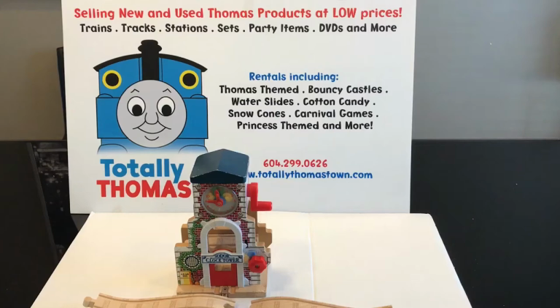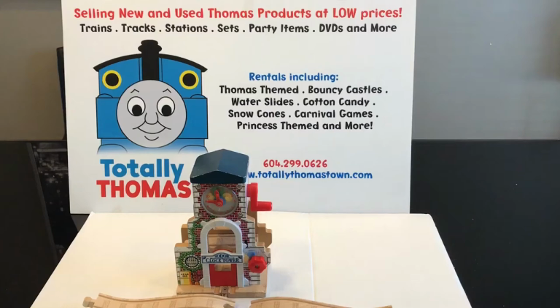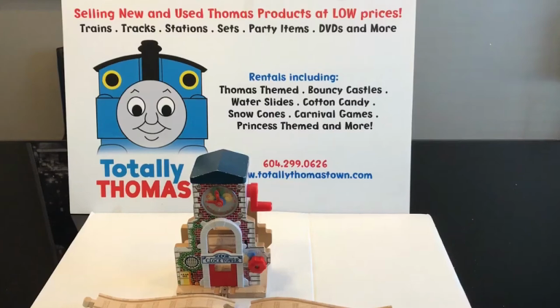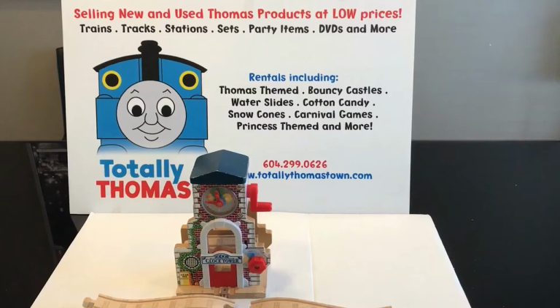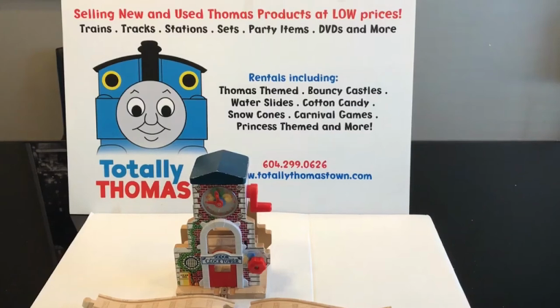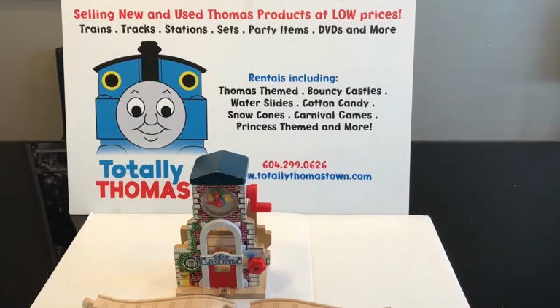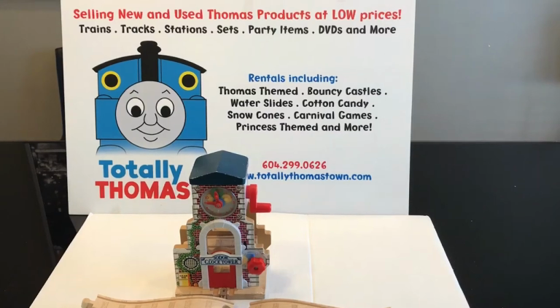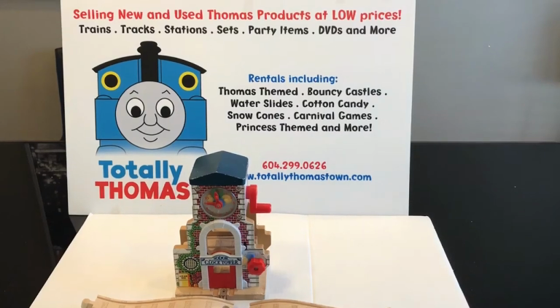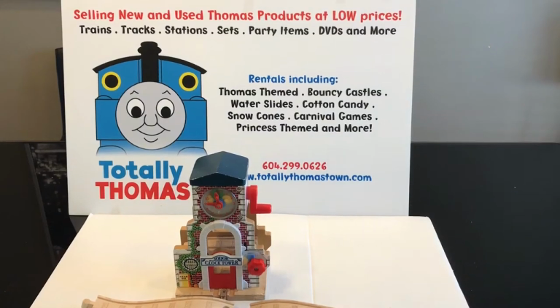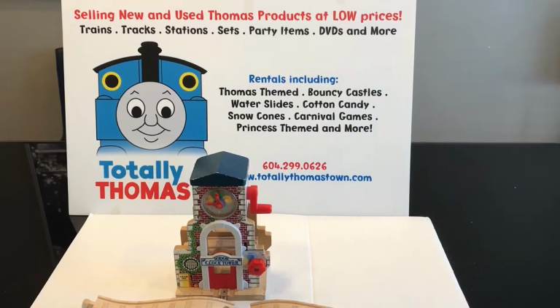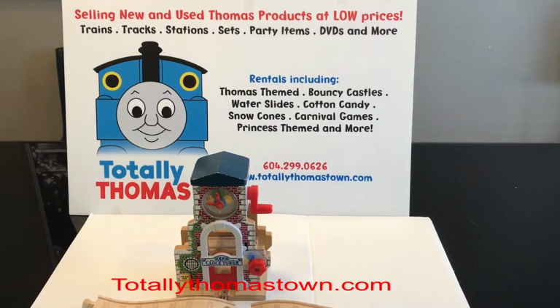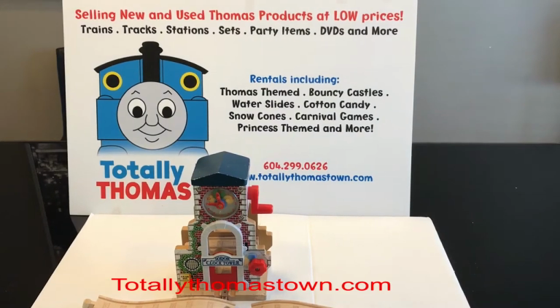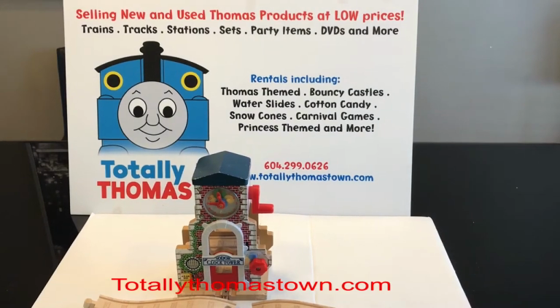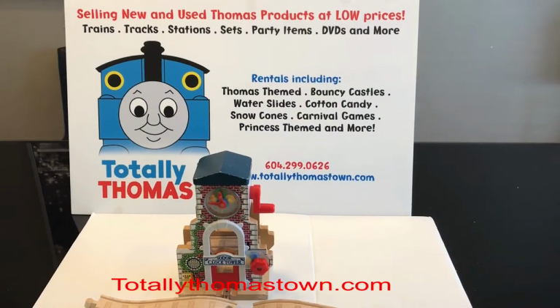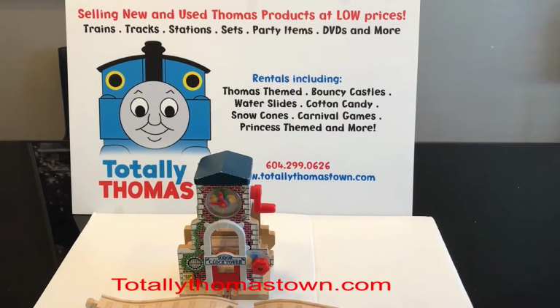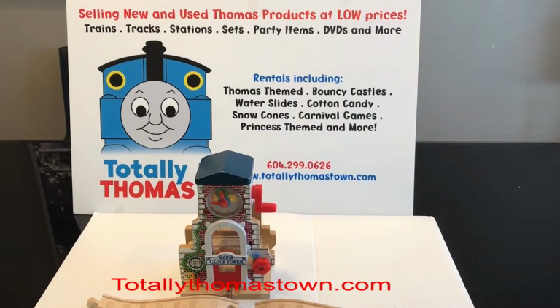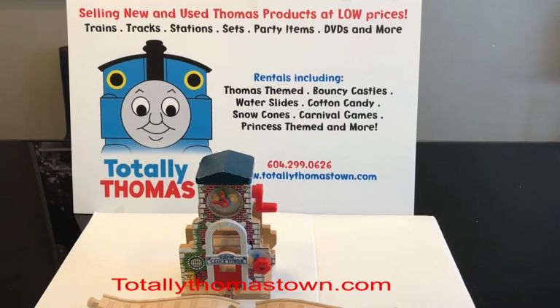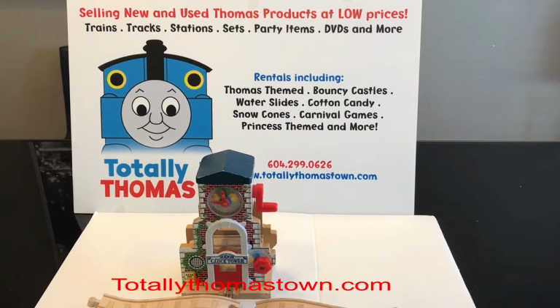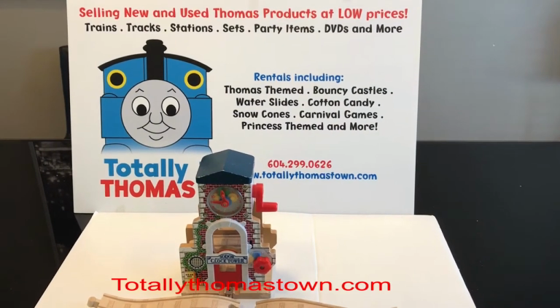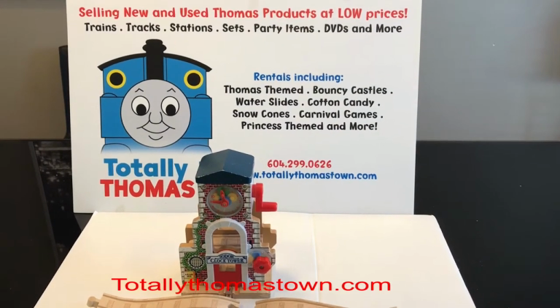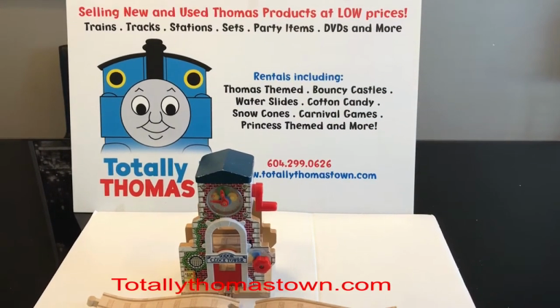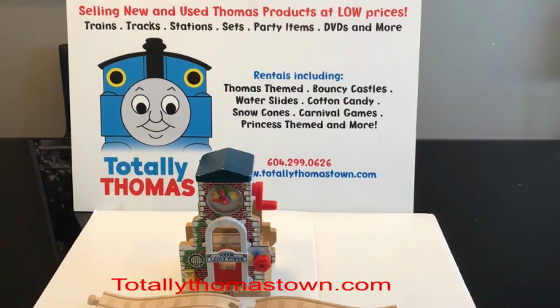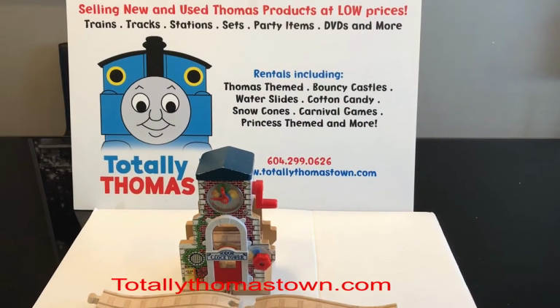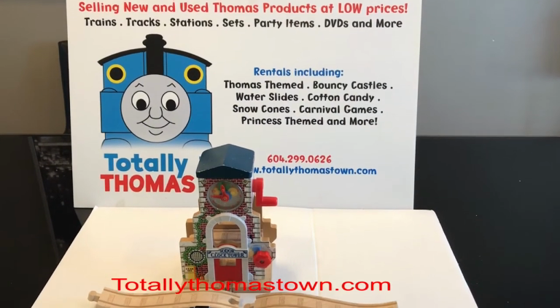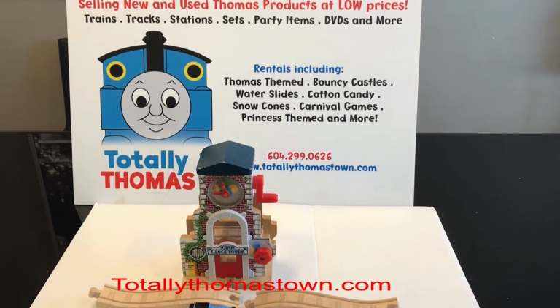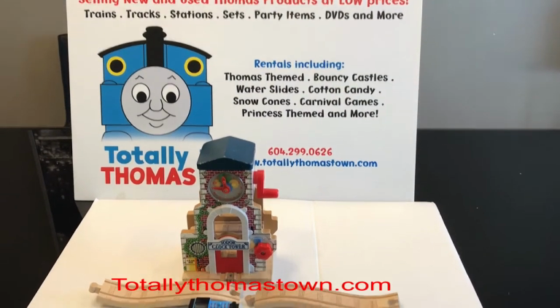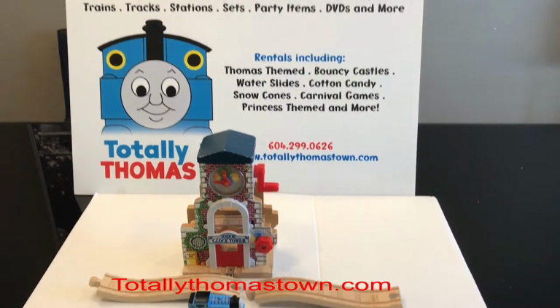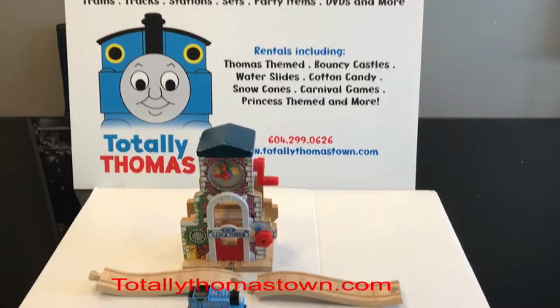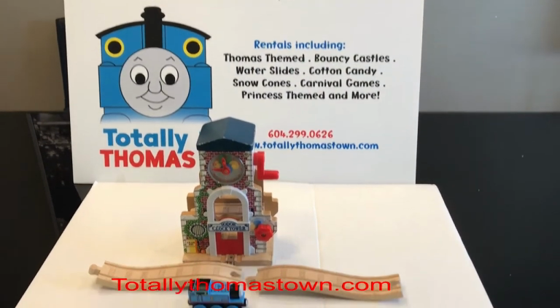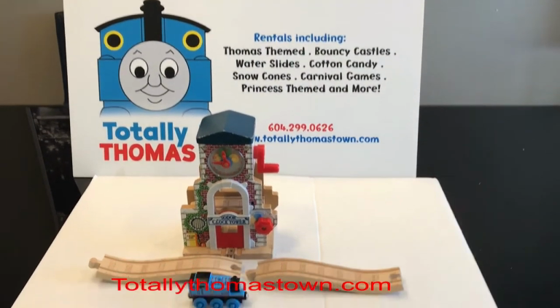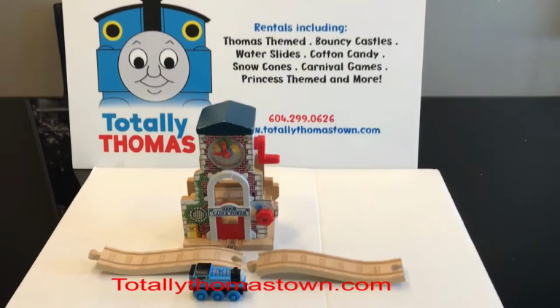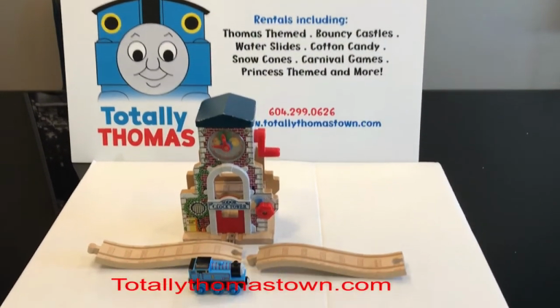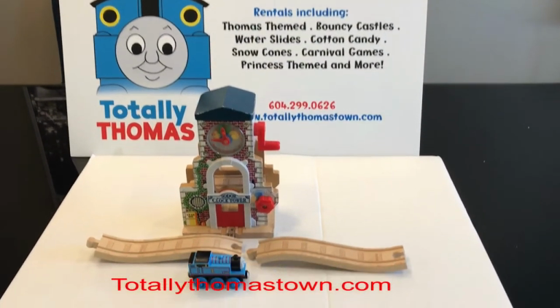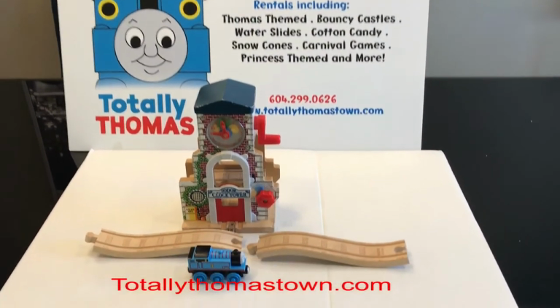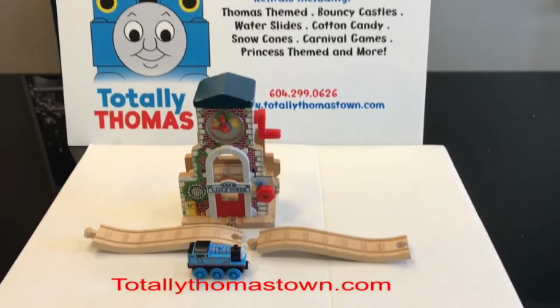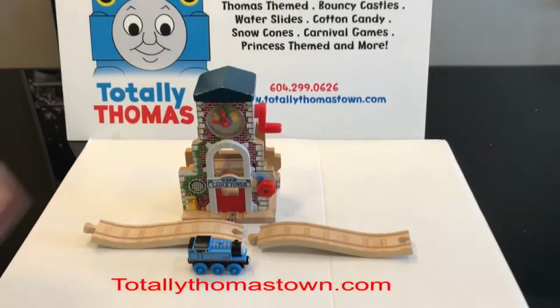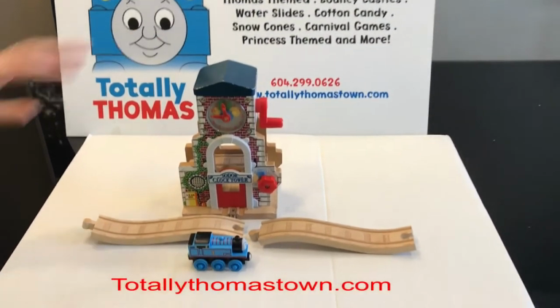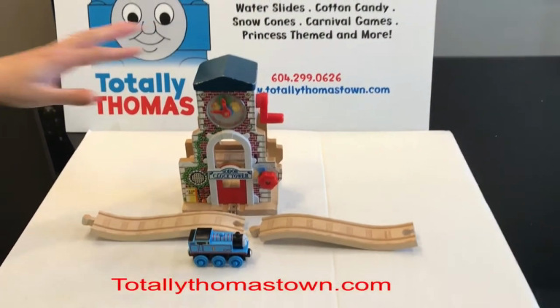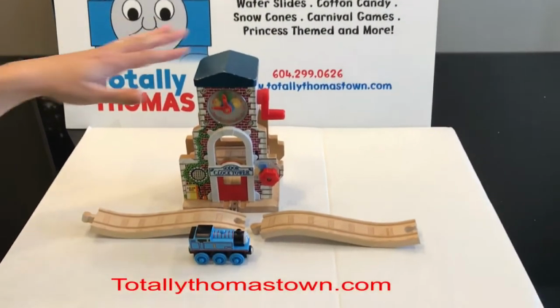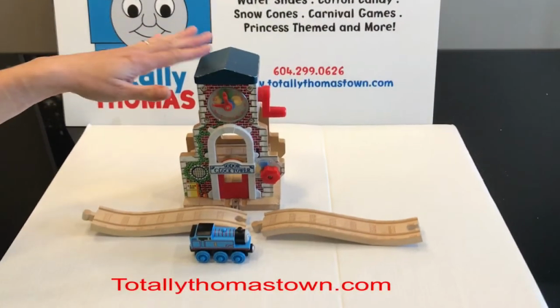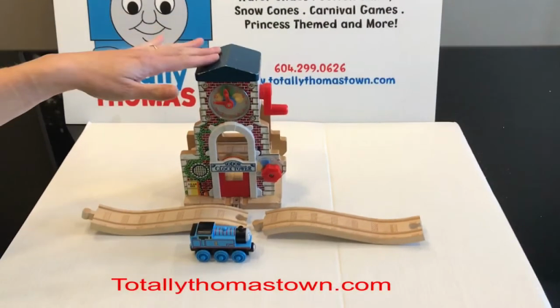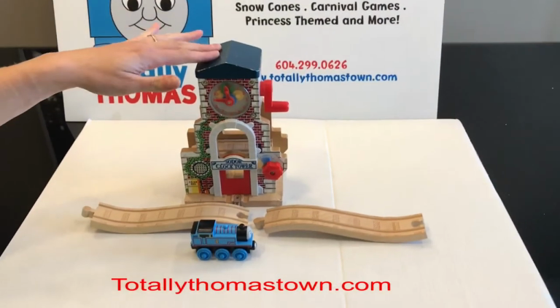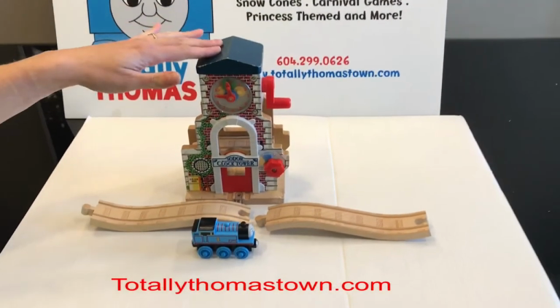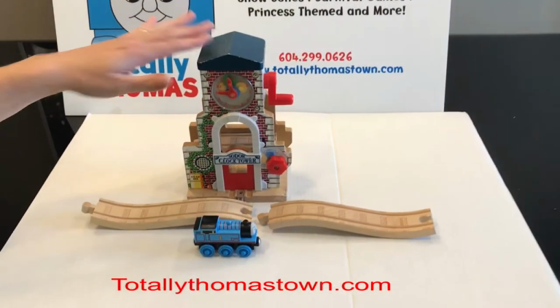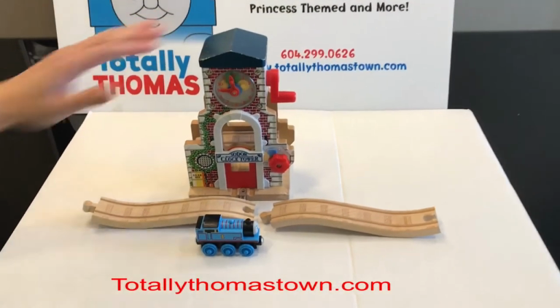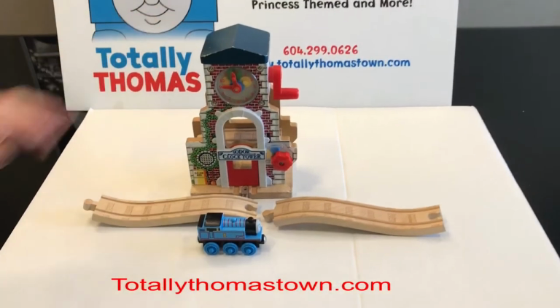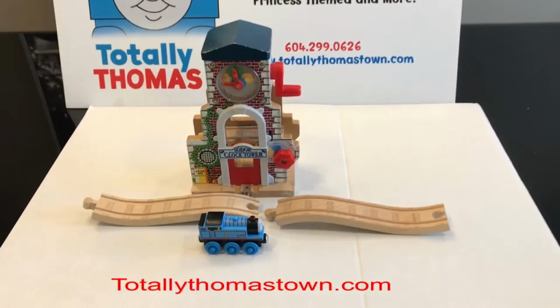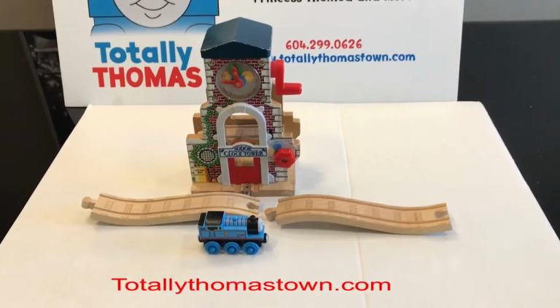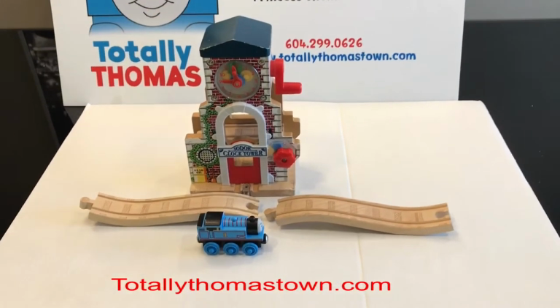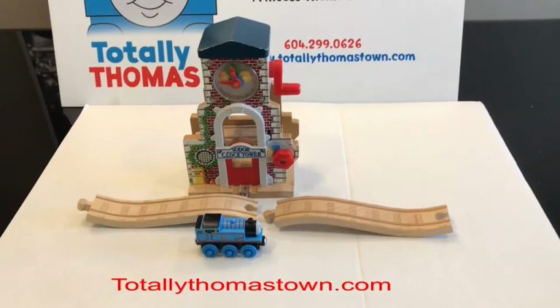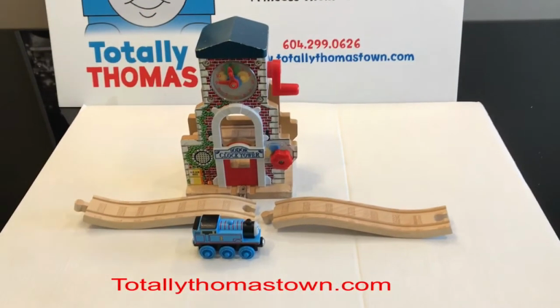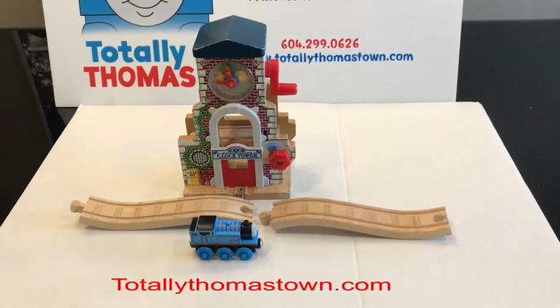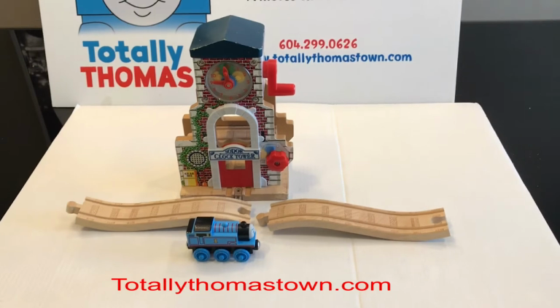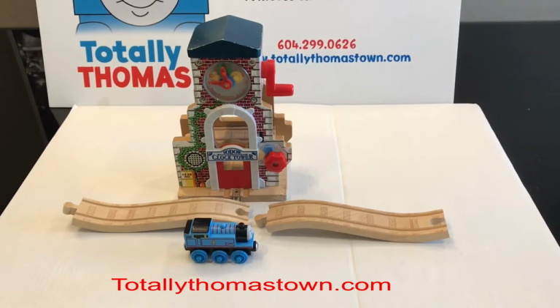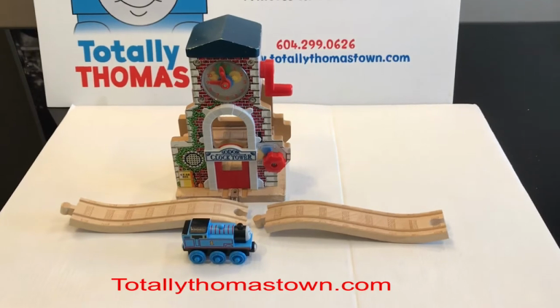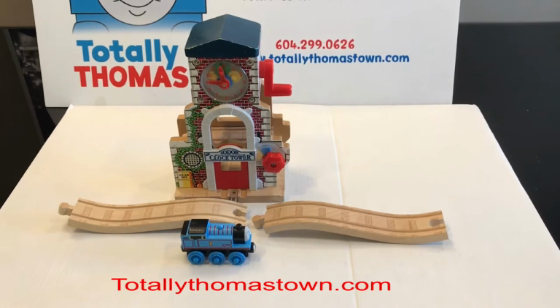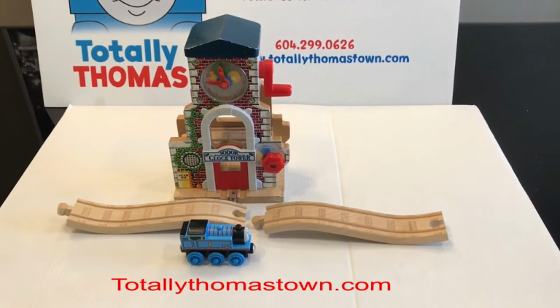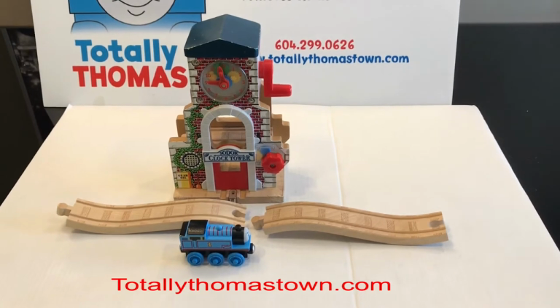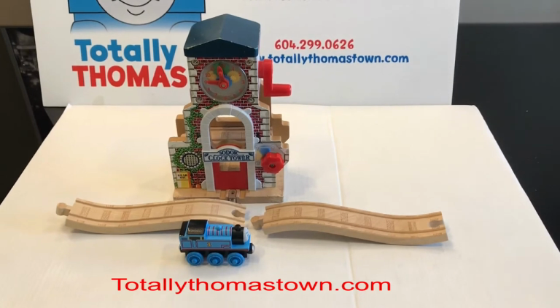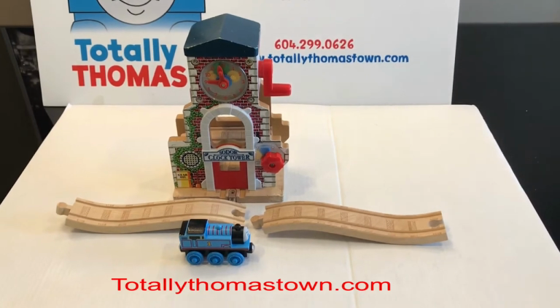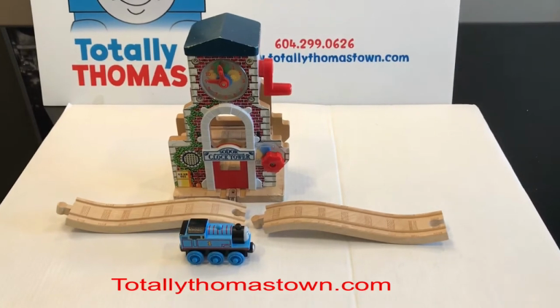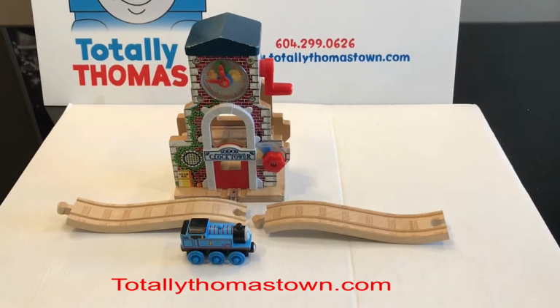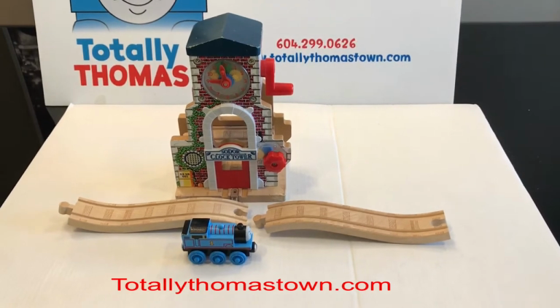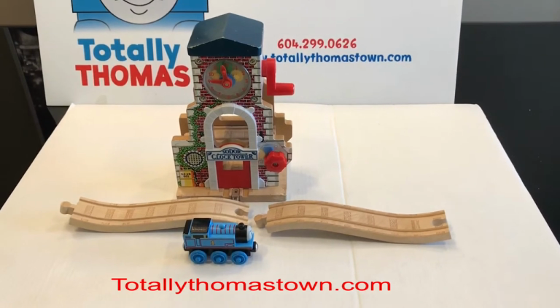Hello, this is Totally Thomastown and this is the Sodor Clock Tower. This is a very rare piece. It is very popular.